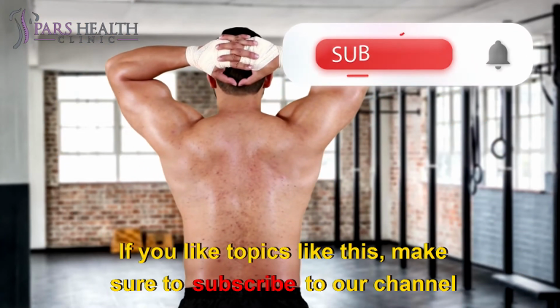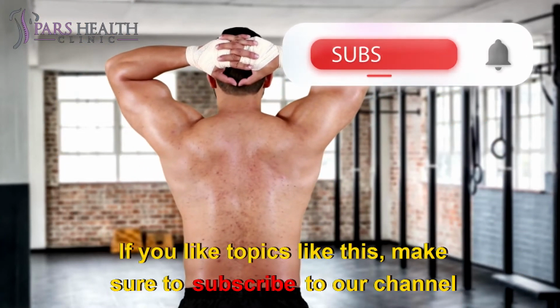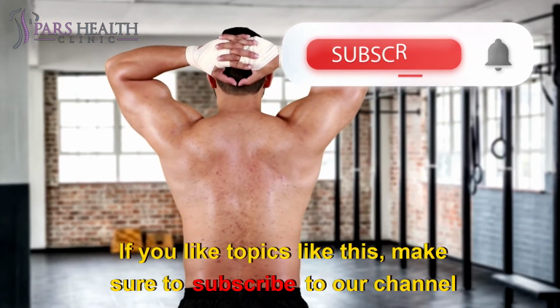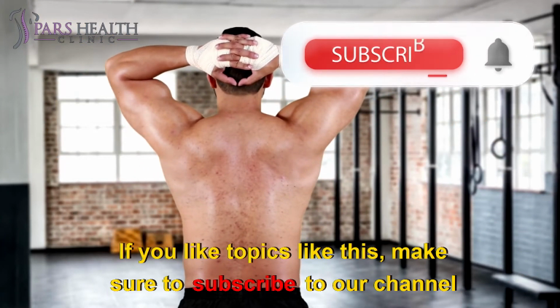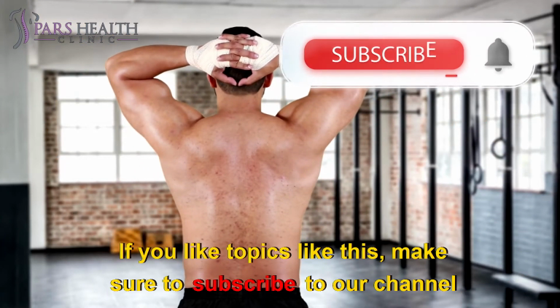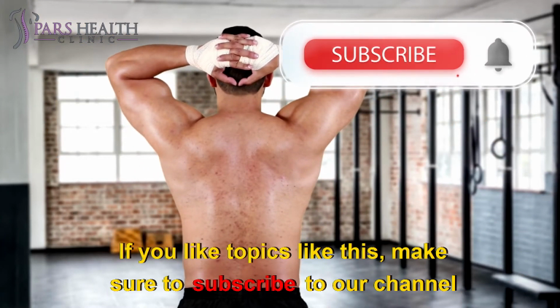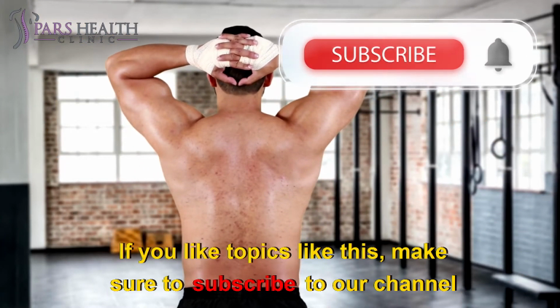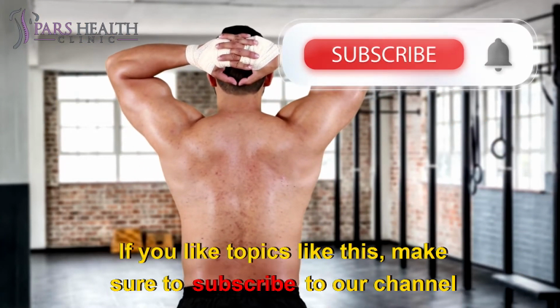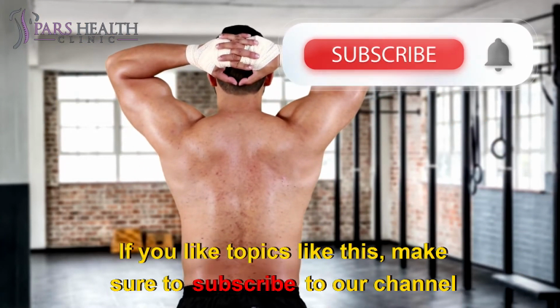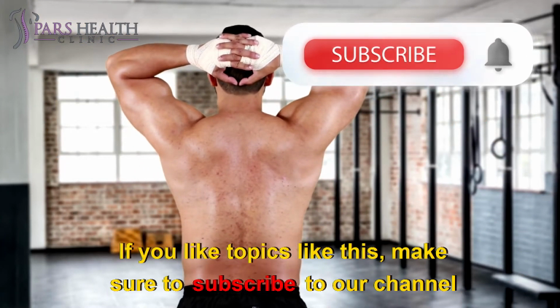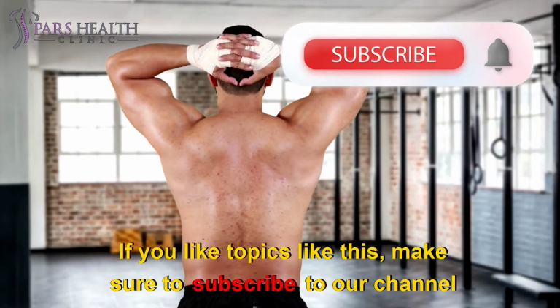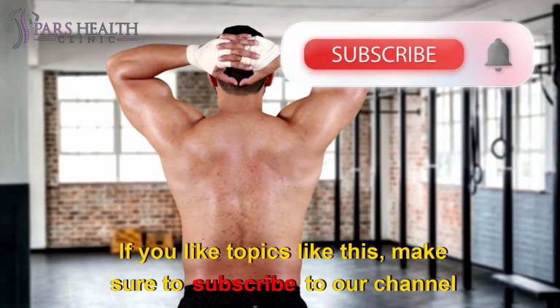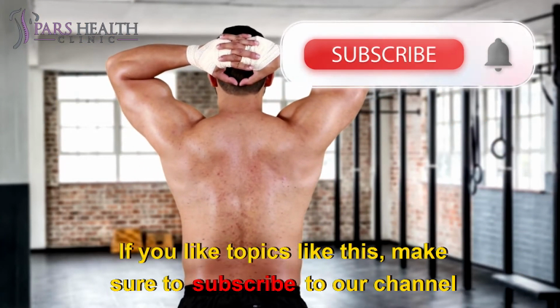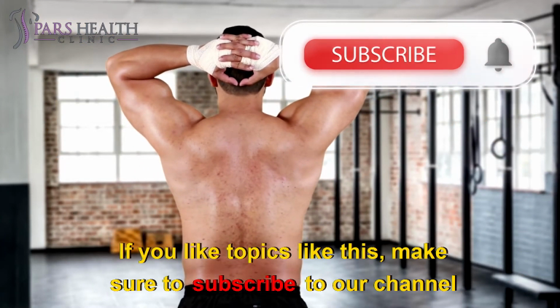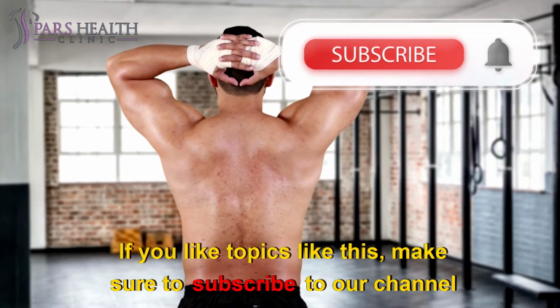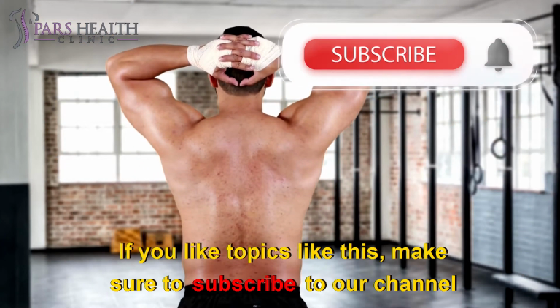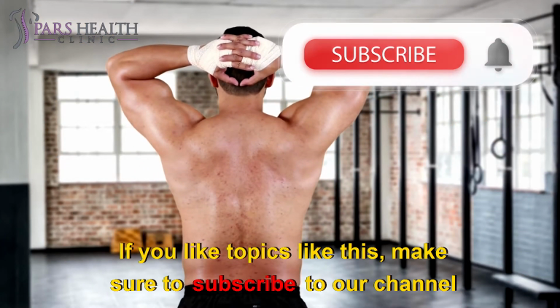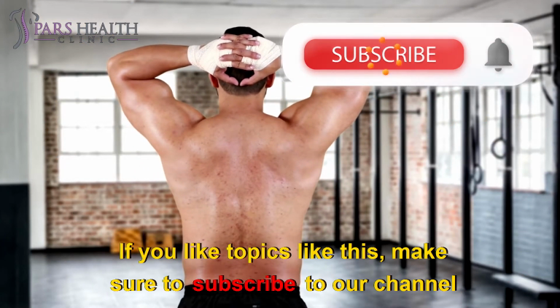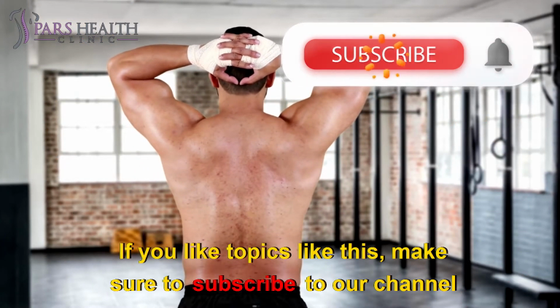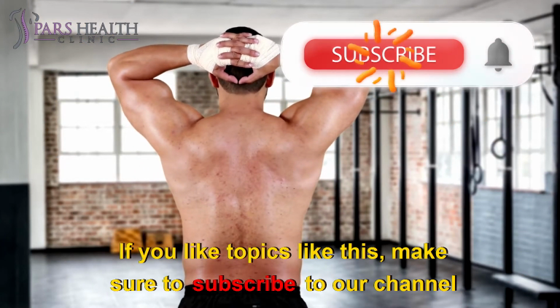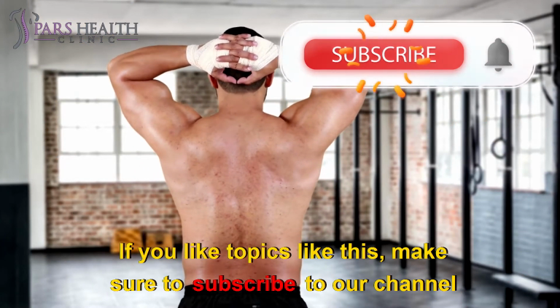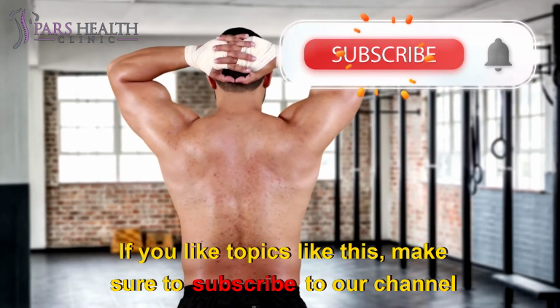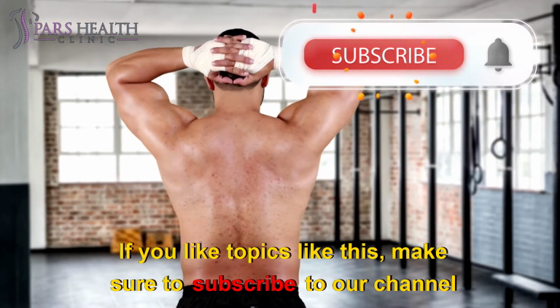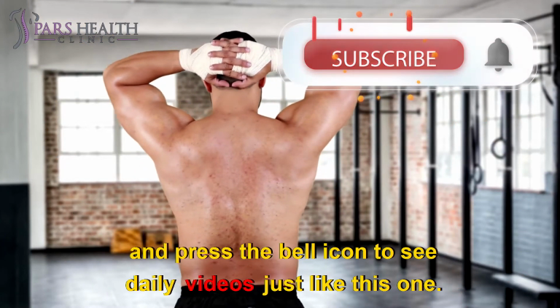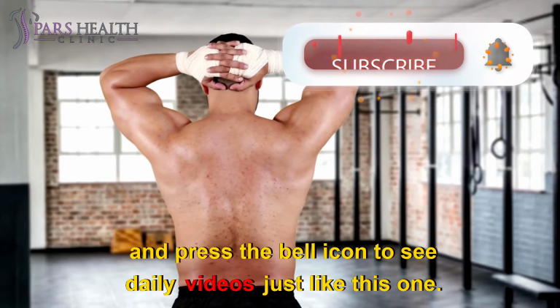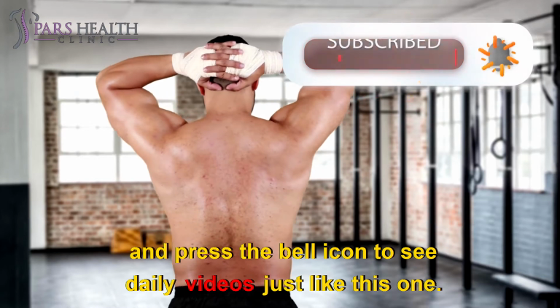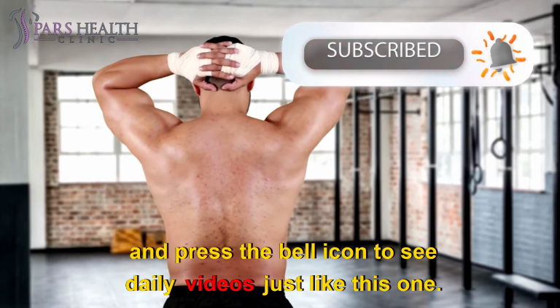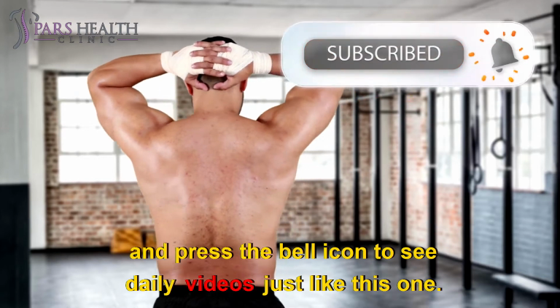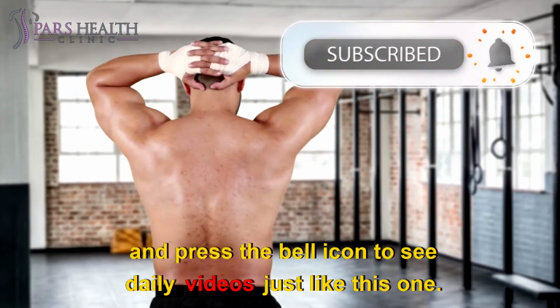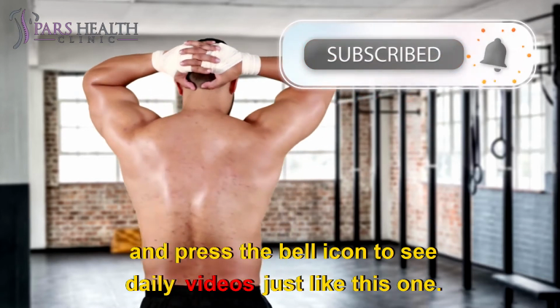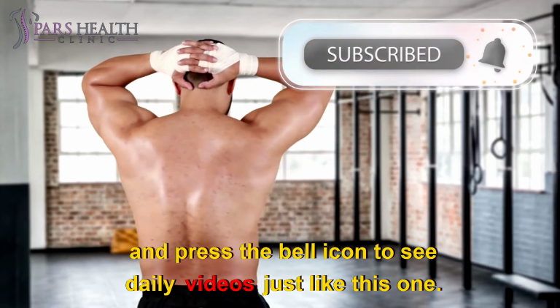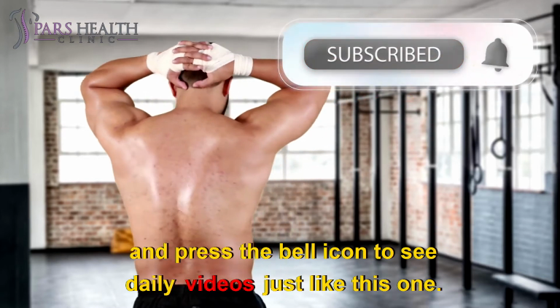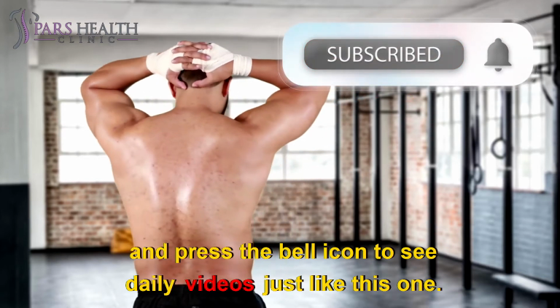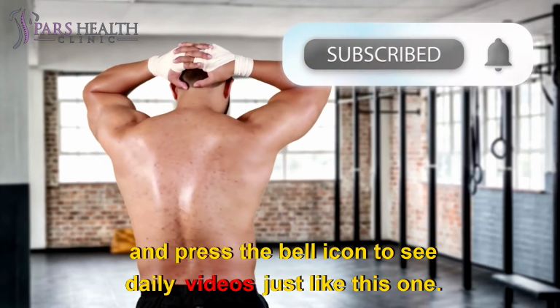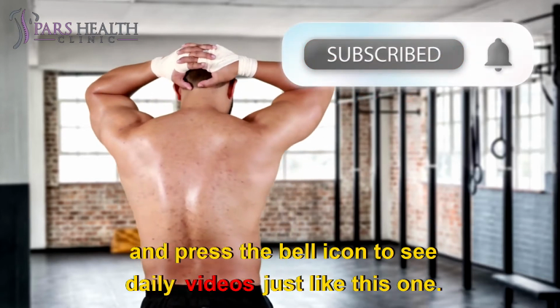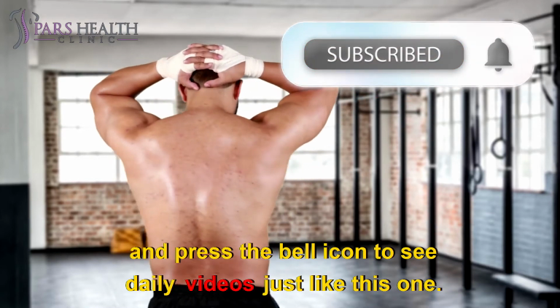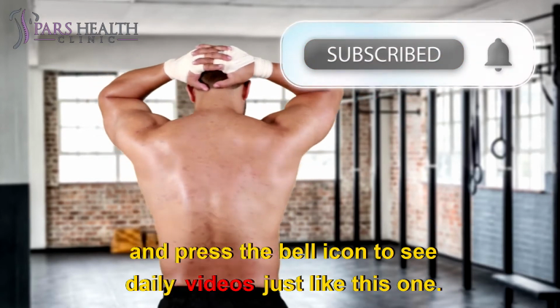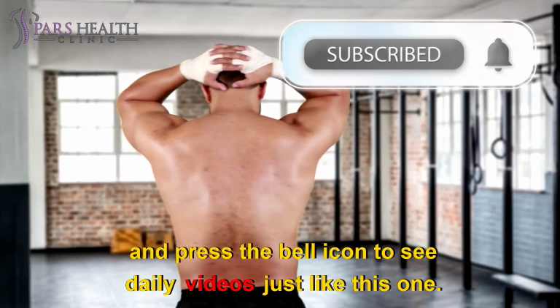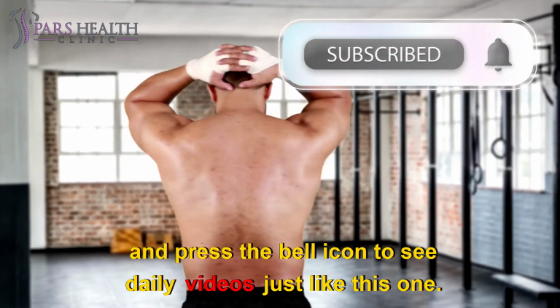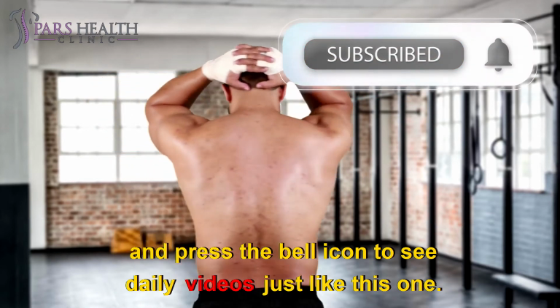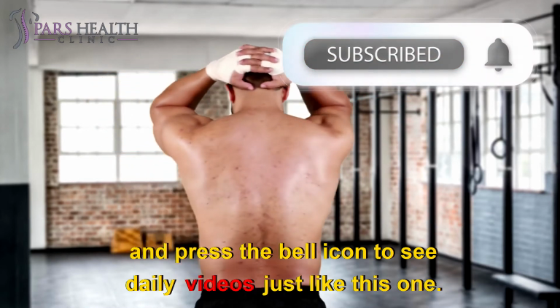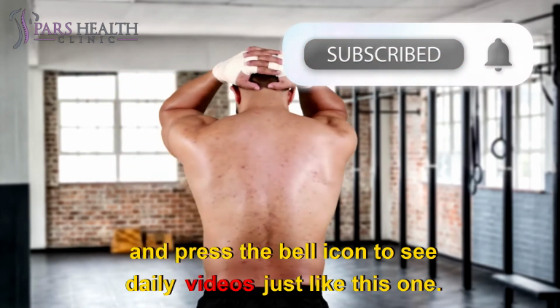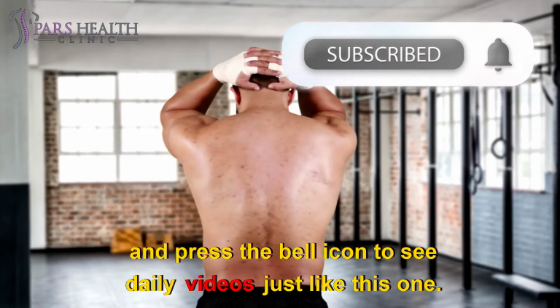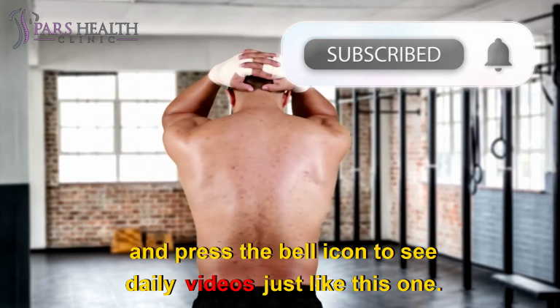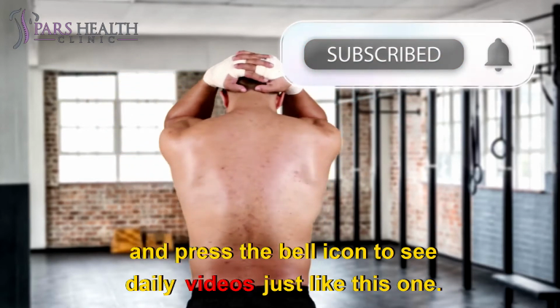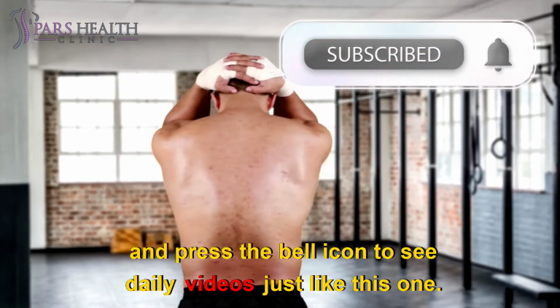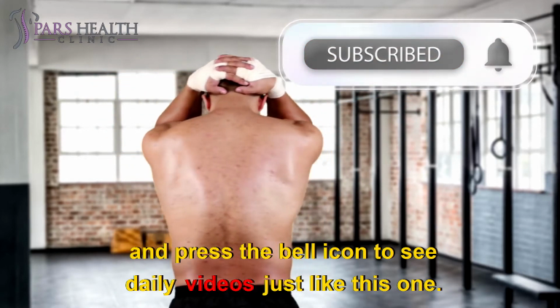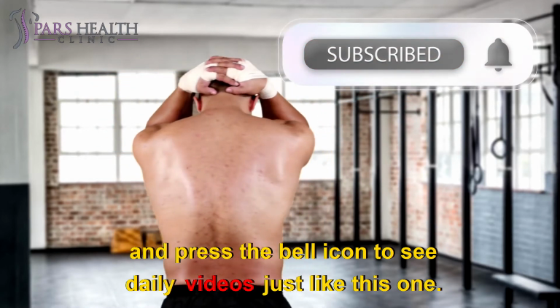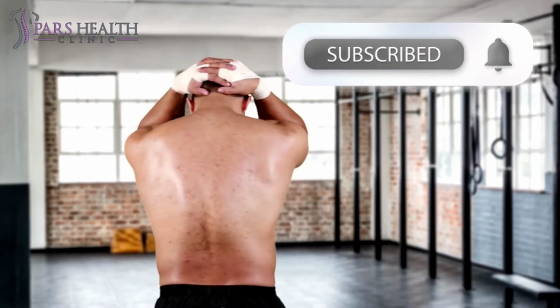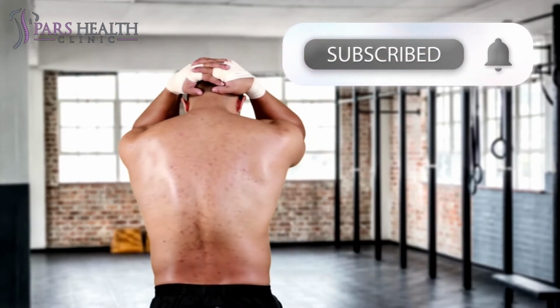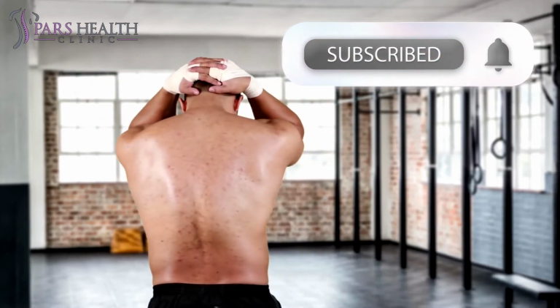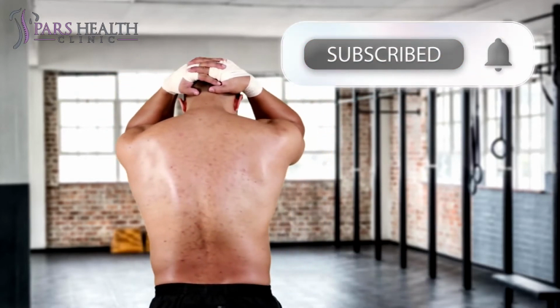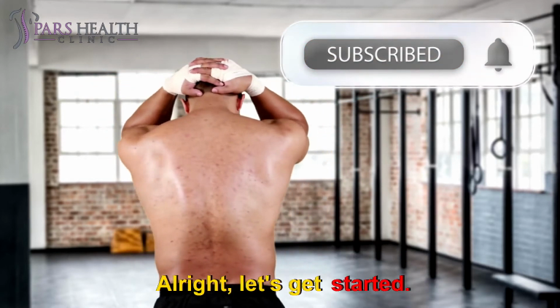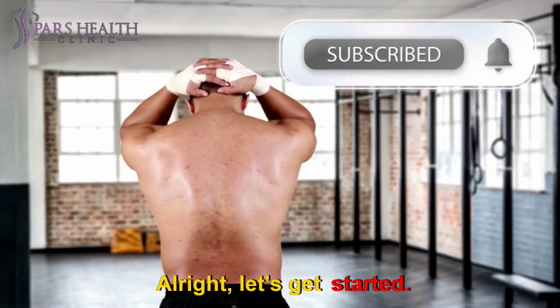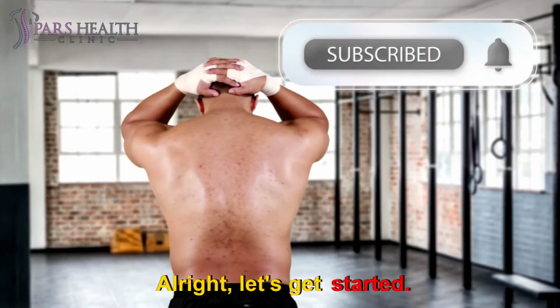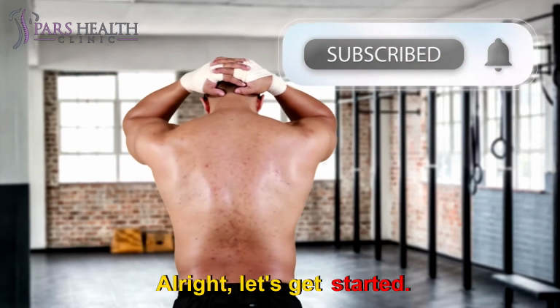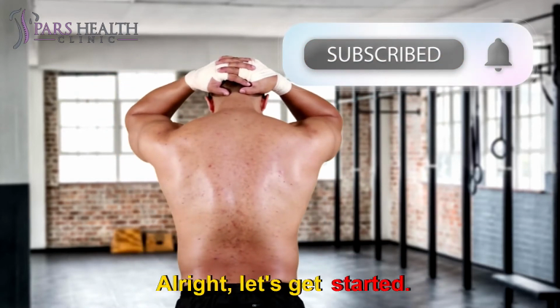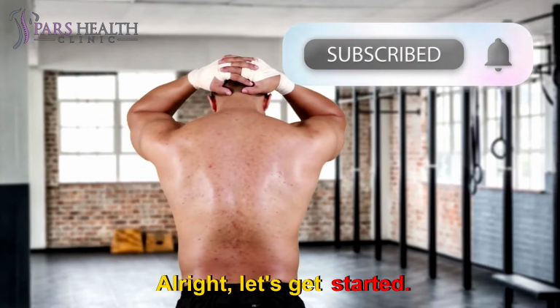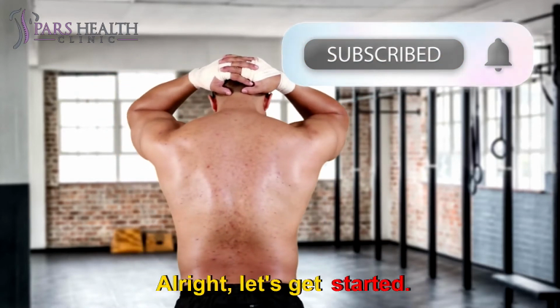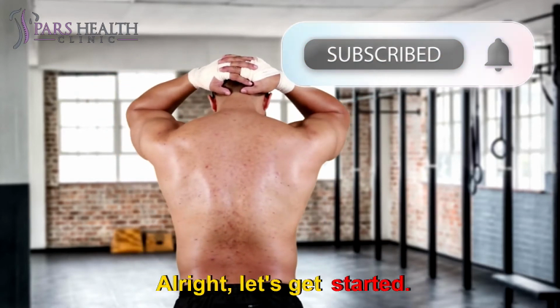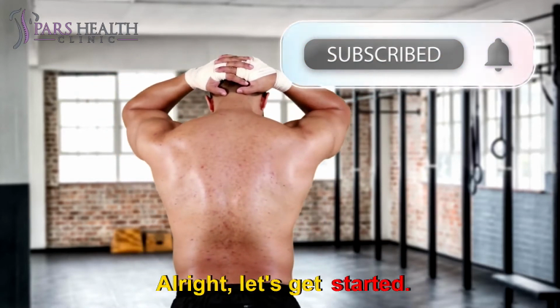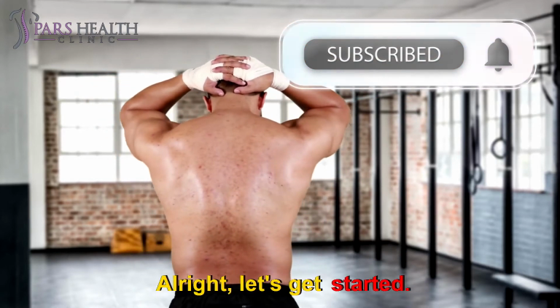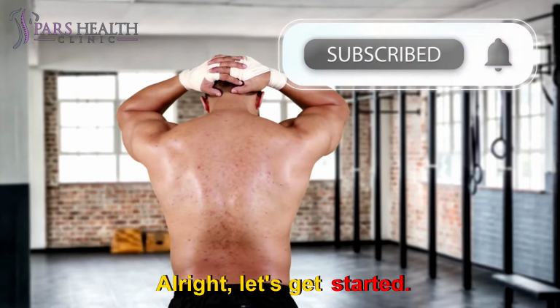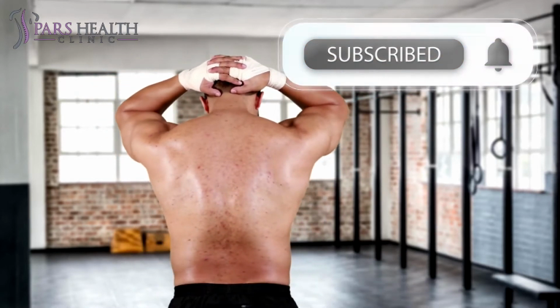If you like topics like this, make sure to subscribe to our channel and press the bell icon to see daily videos just like this one. Alright, let's get started.